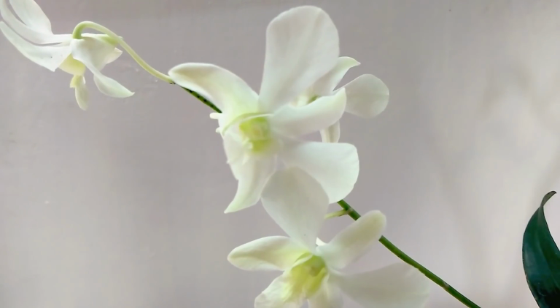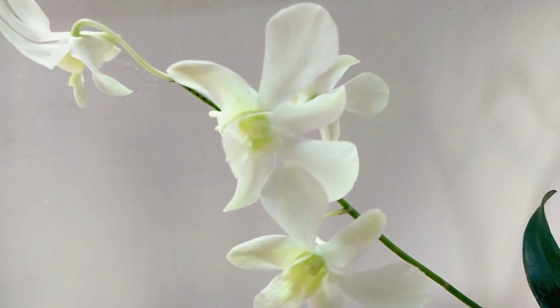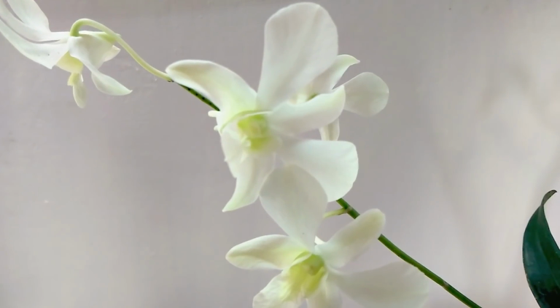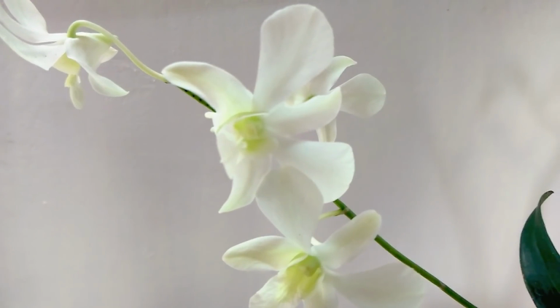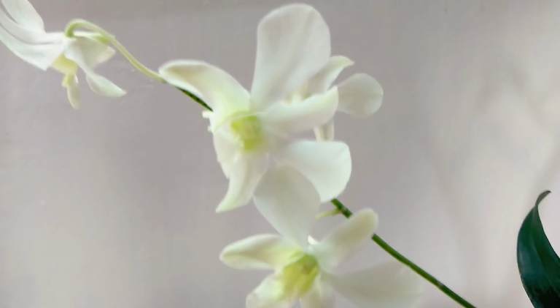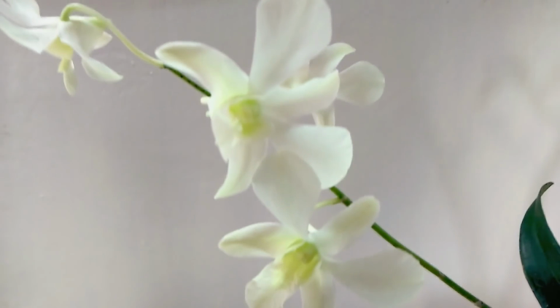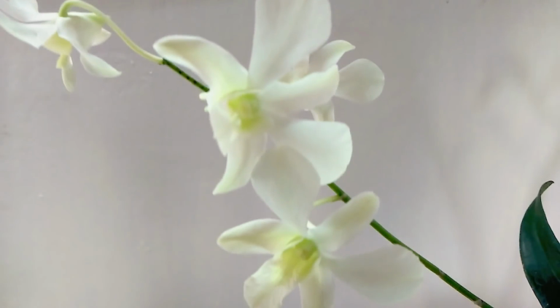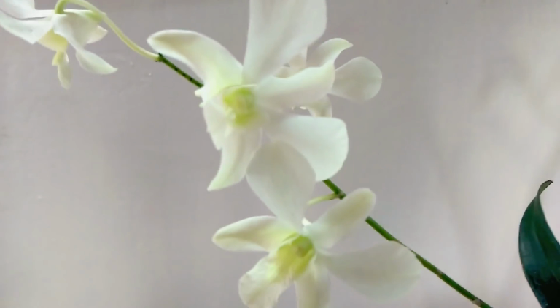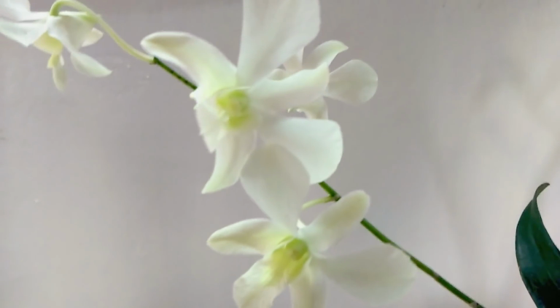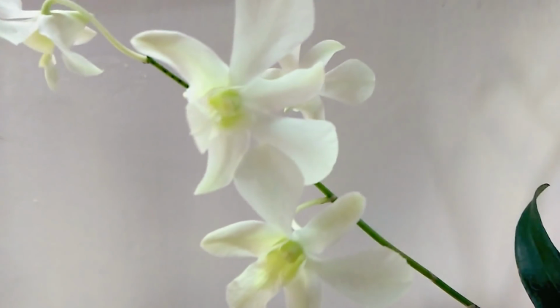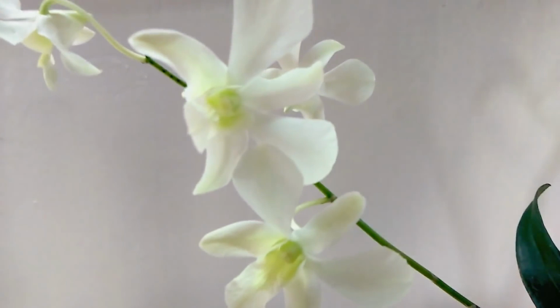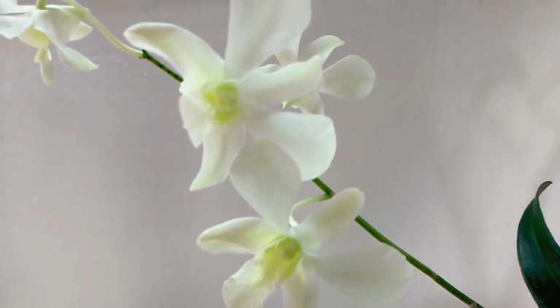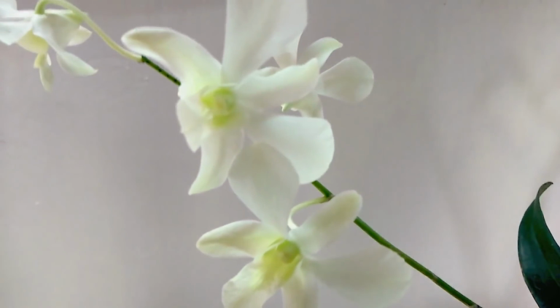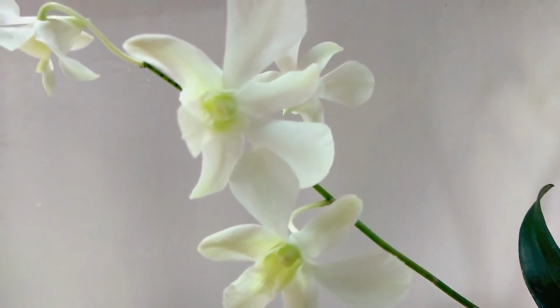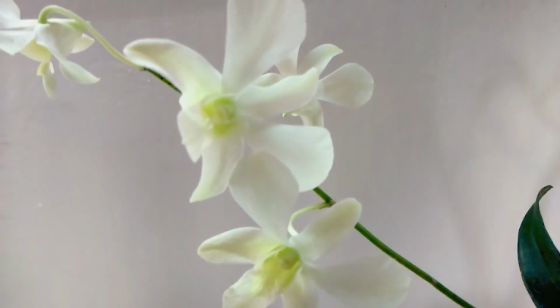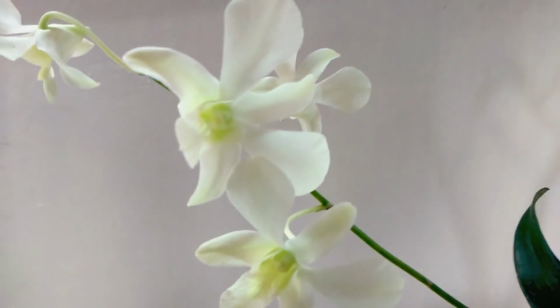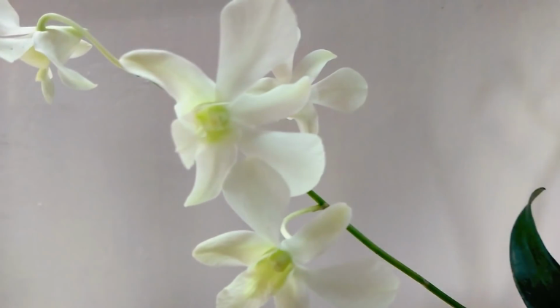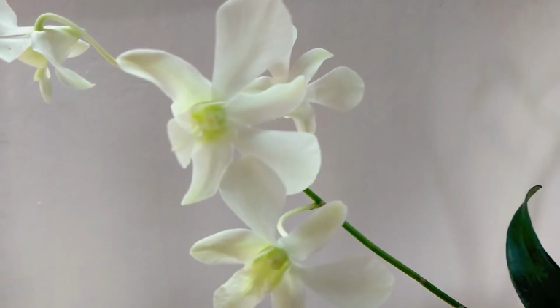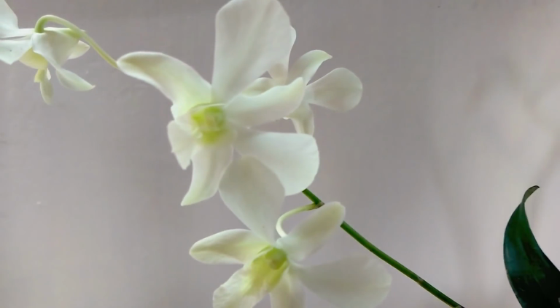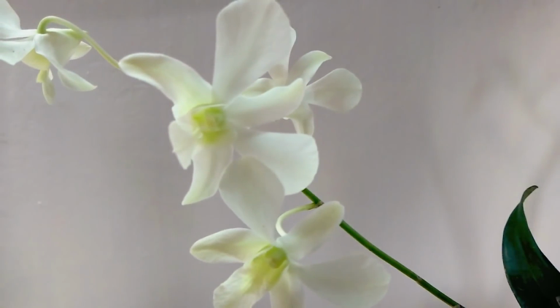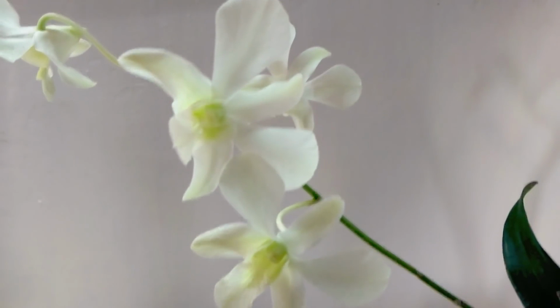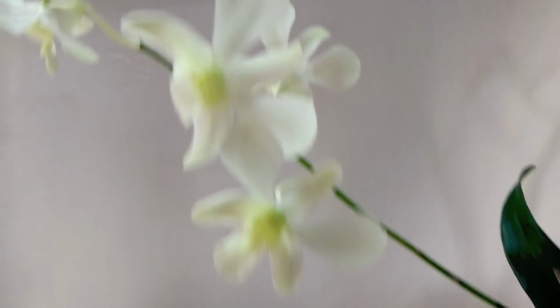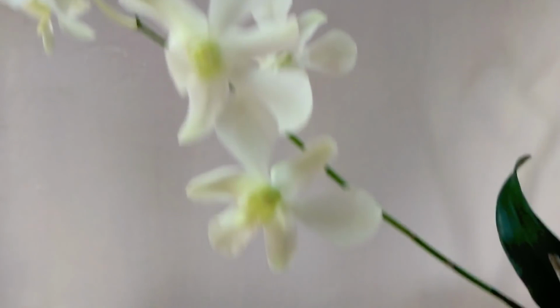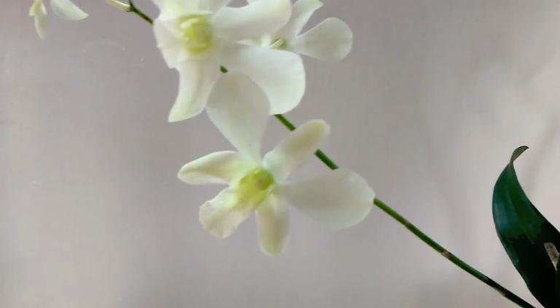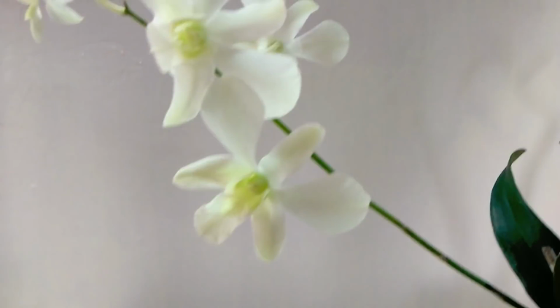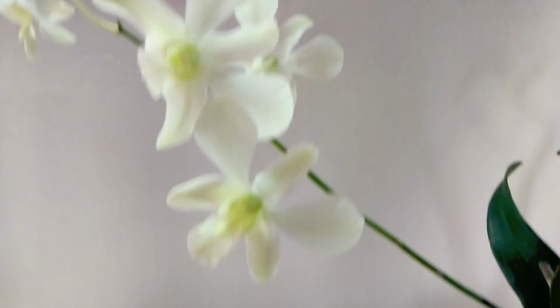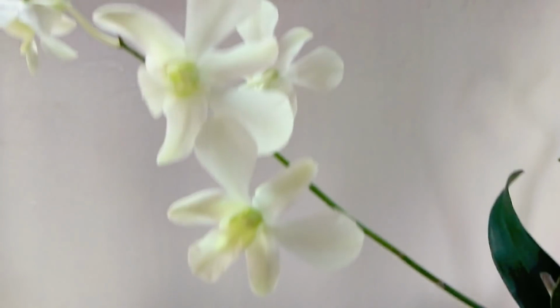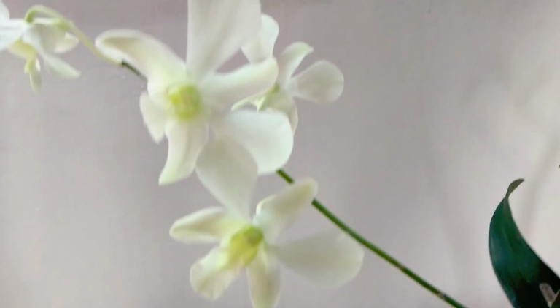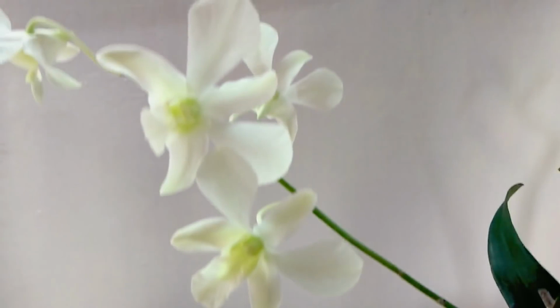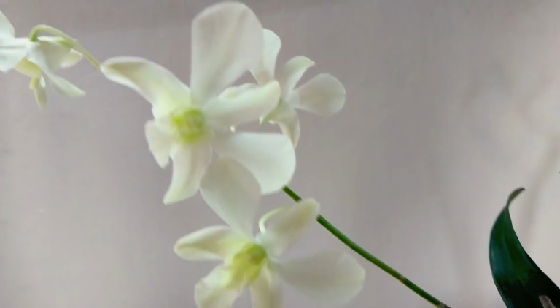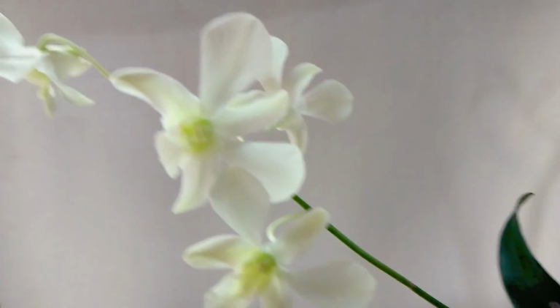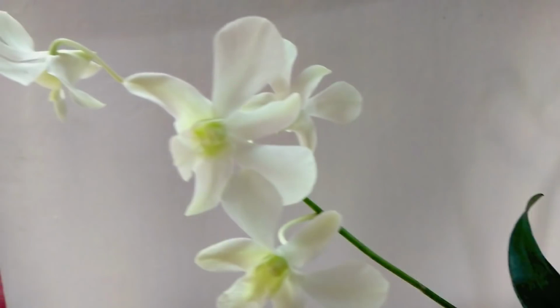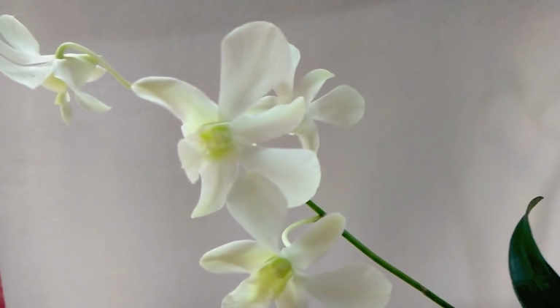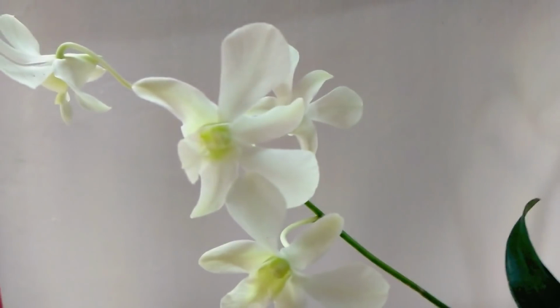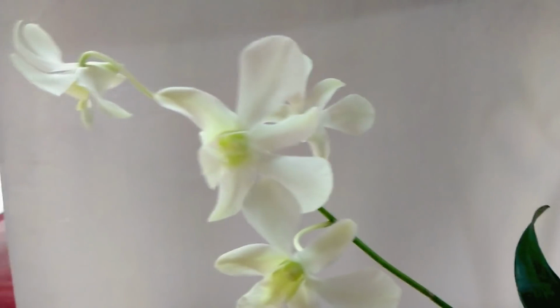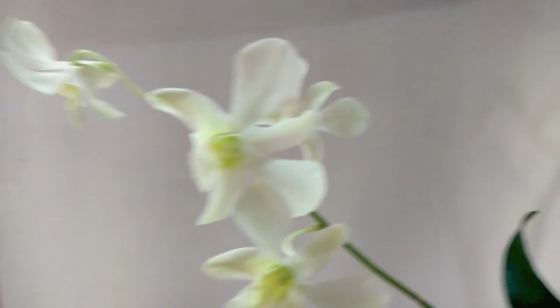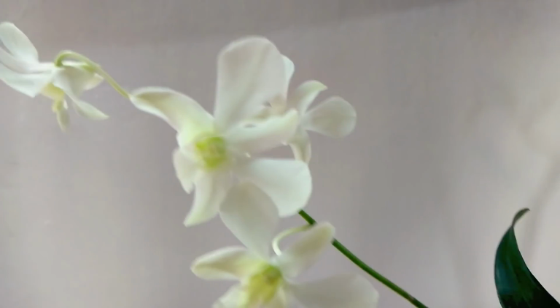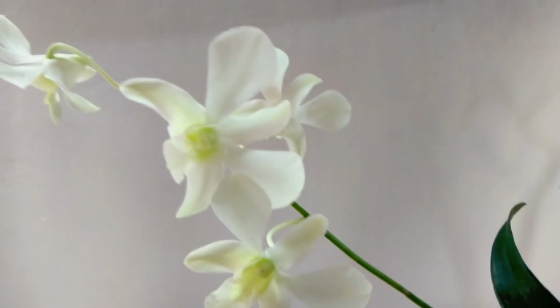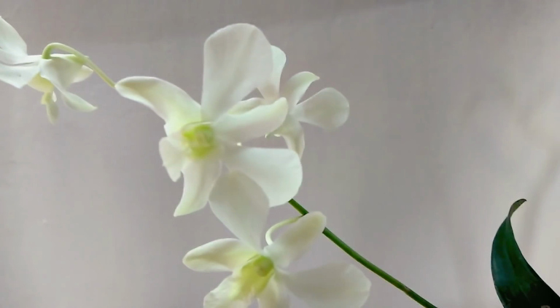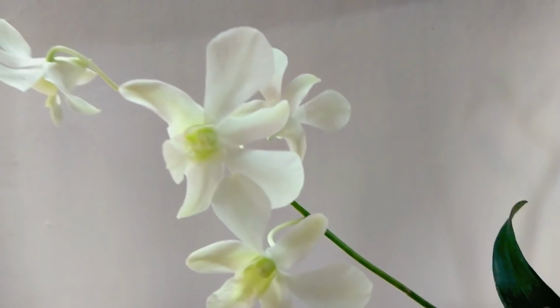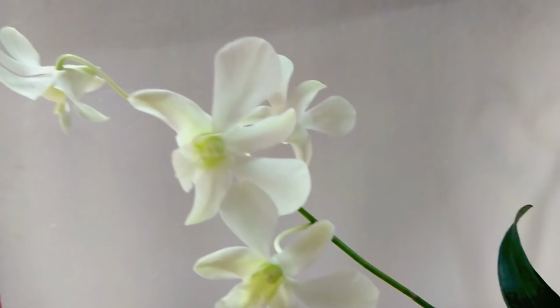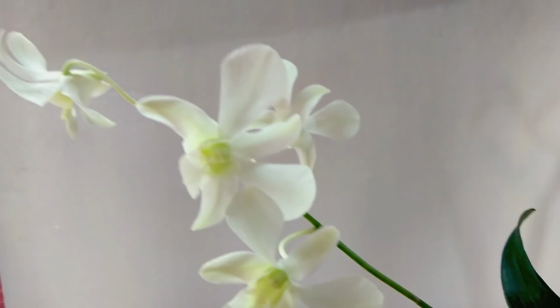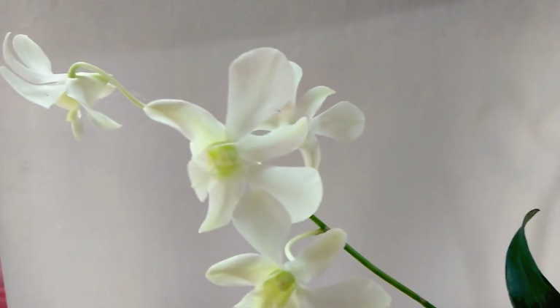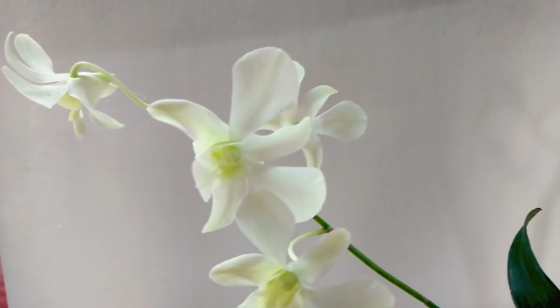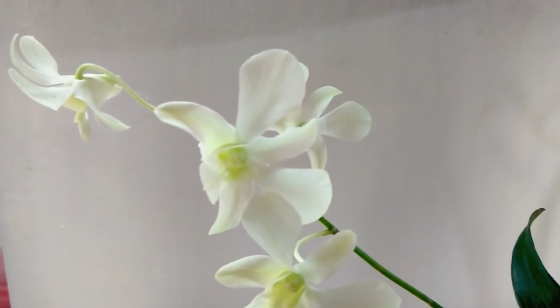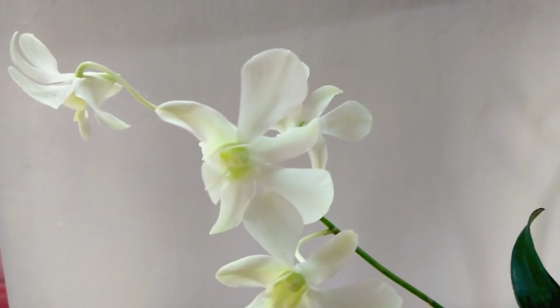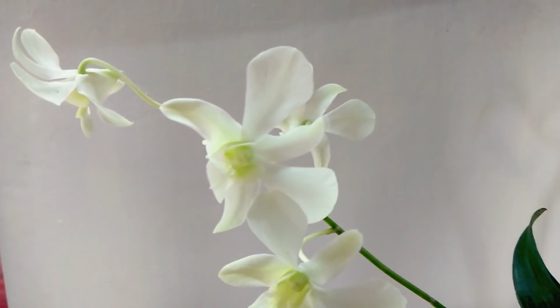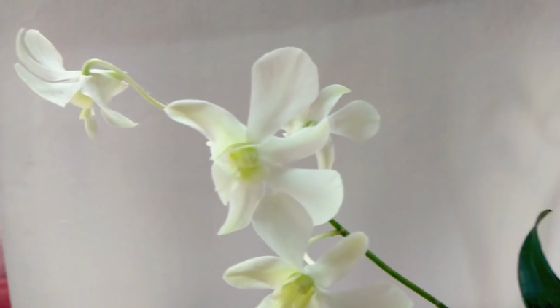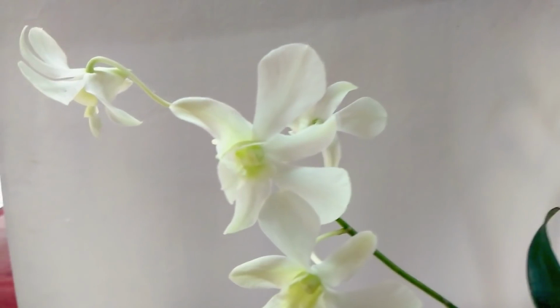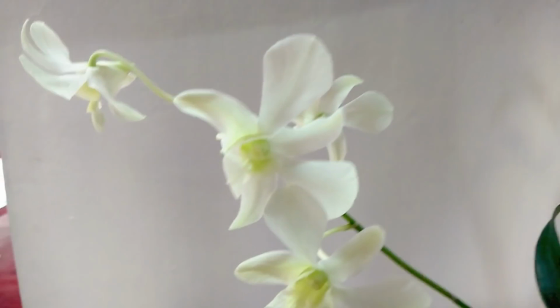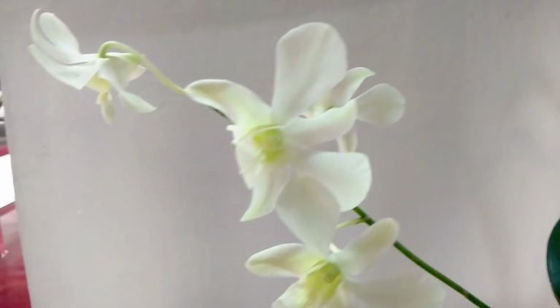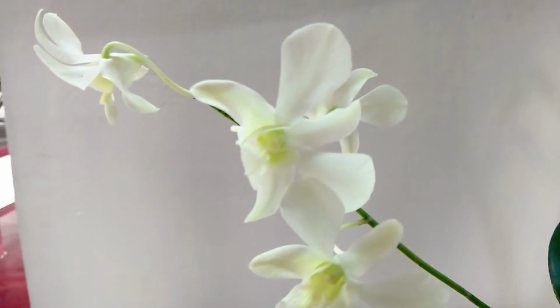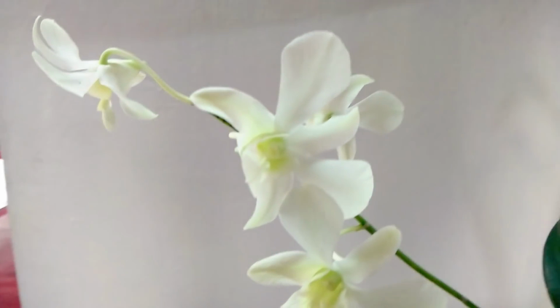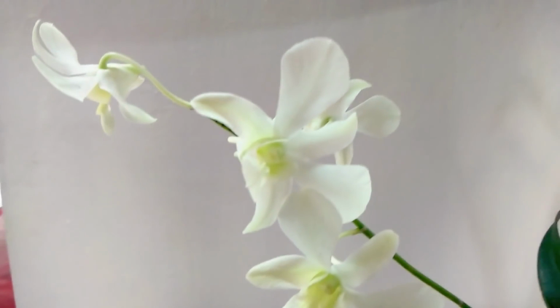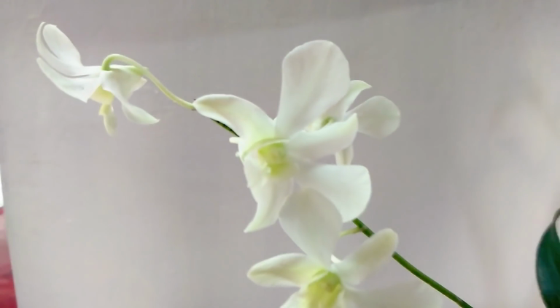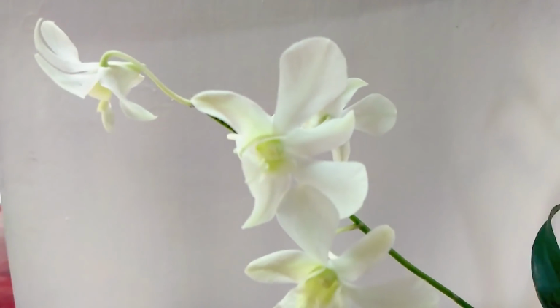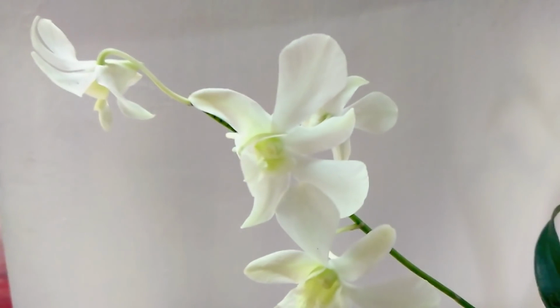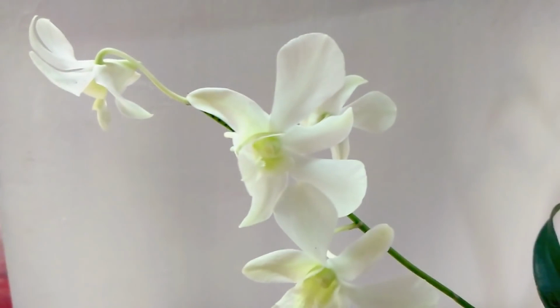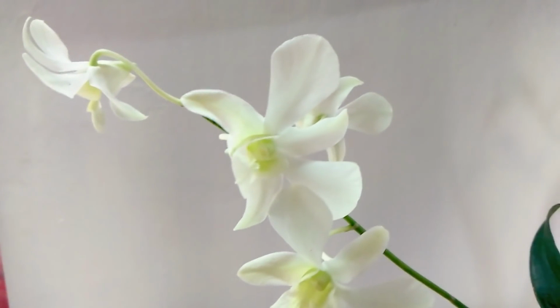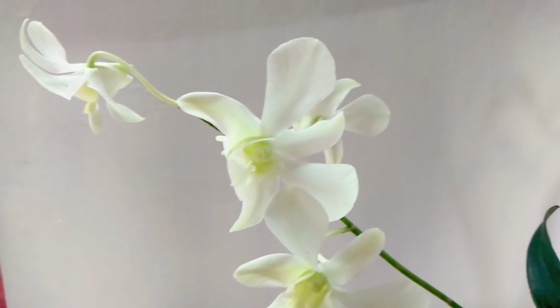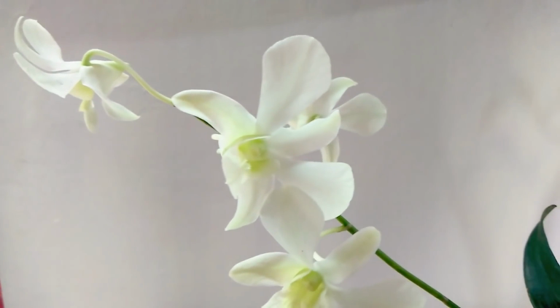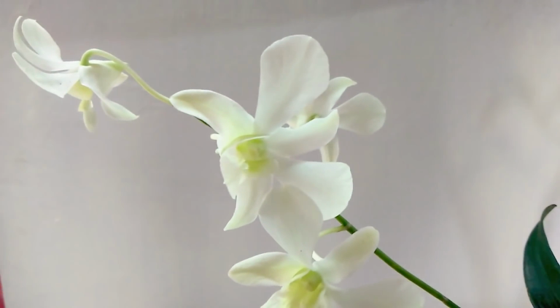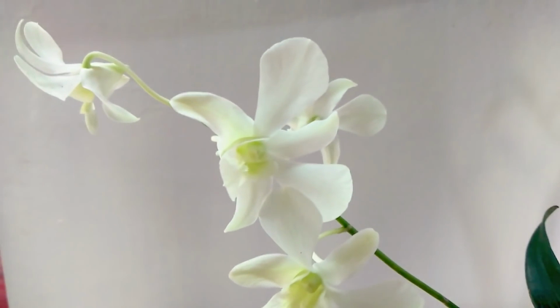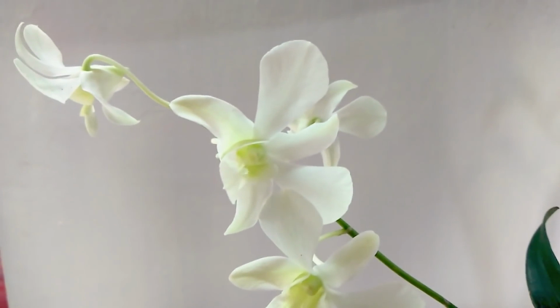Hello everyone. How are we today? This is a special episode. We have all orchids.